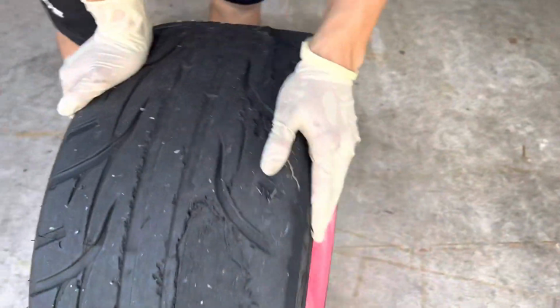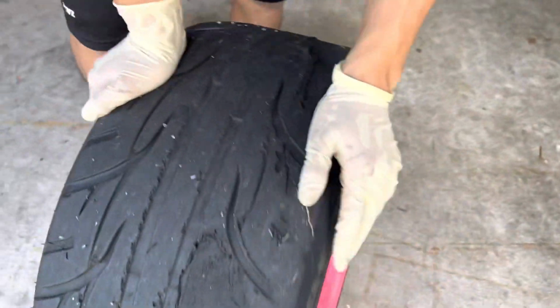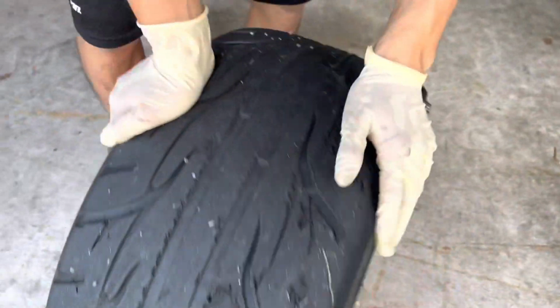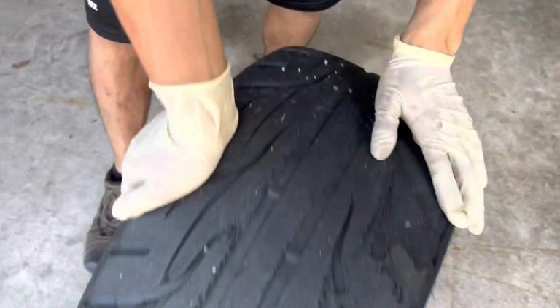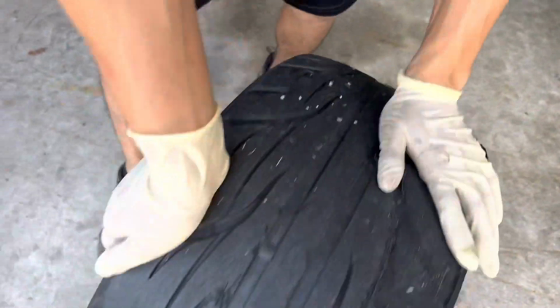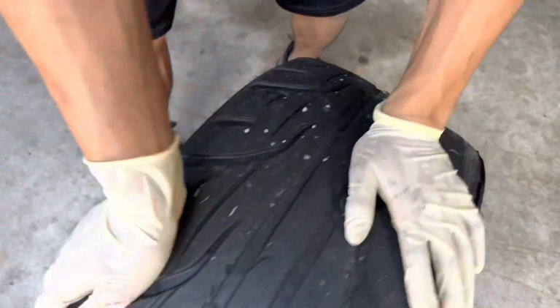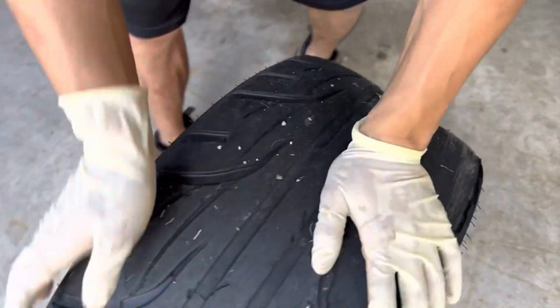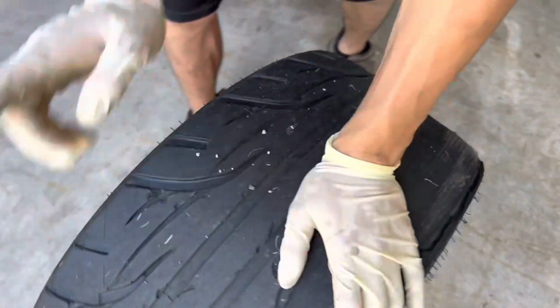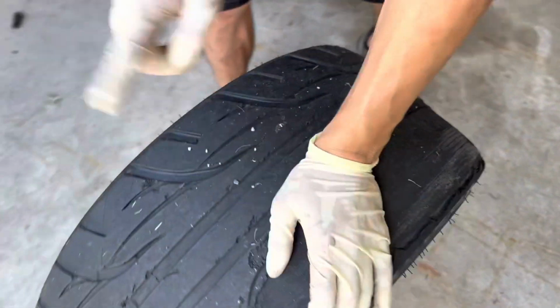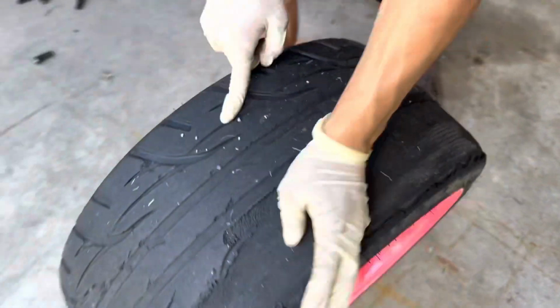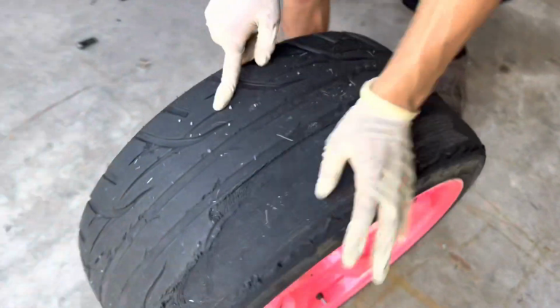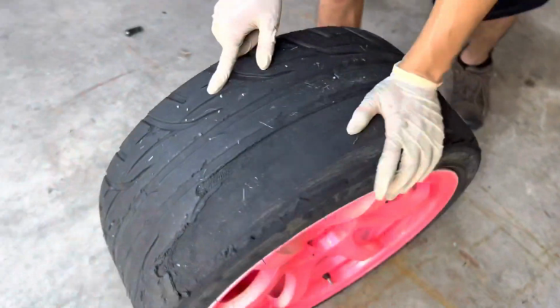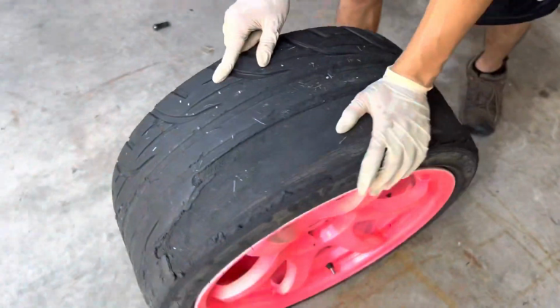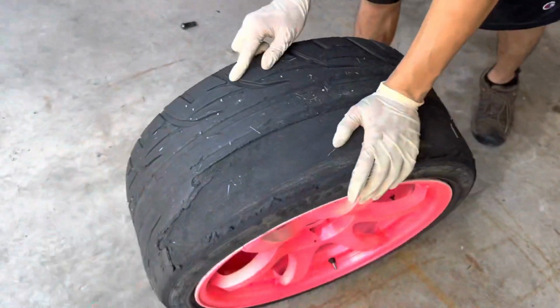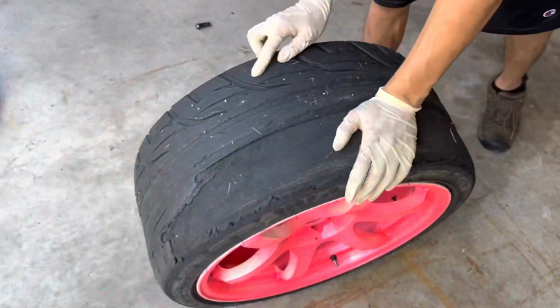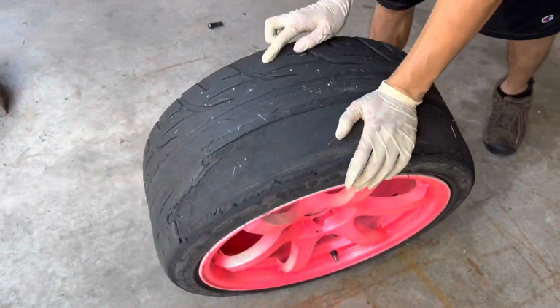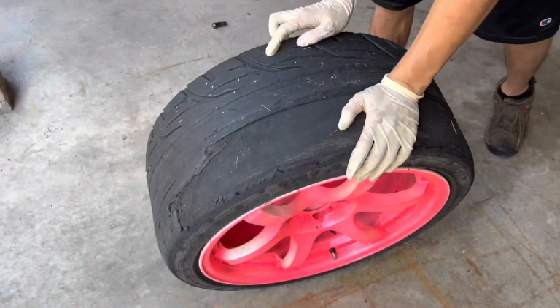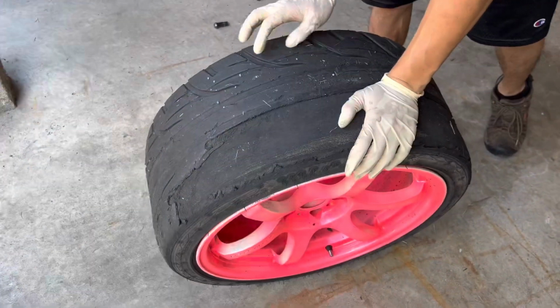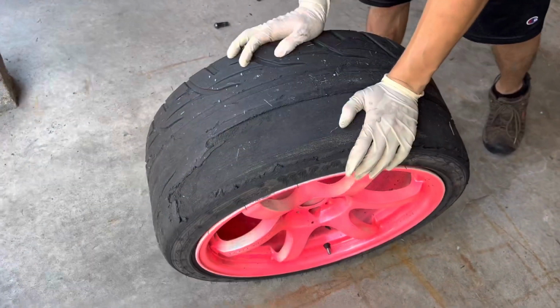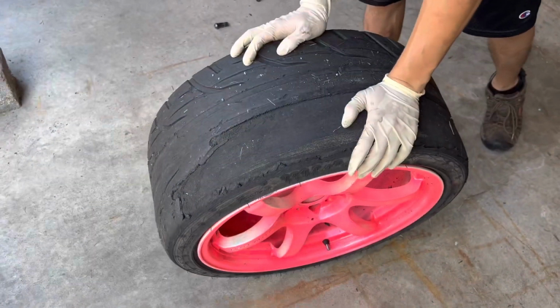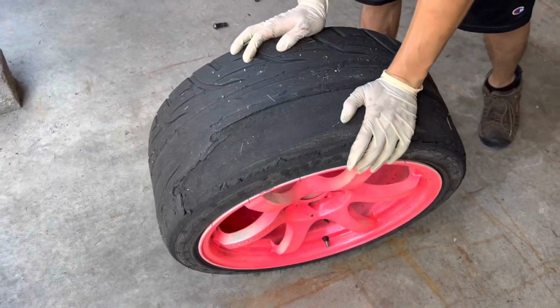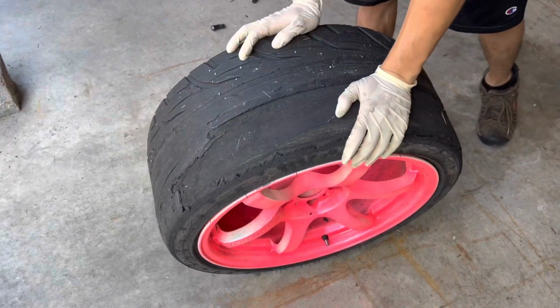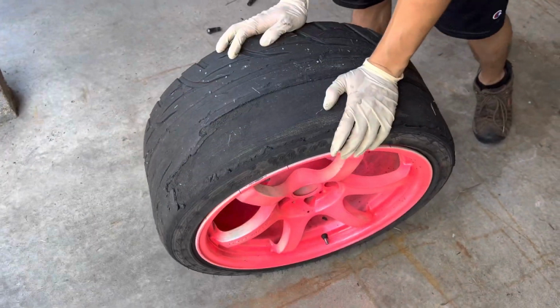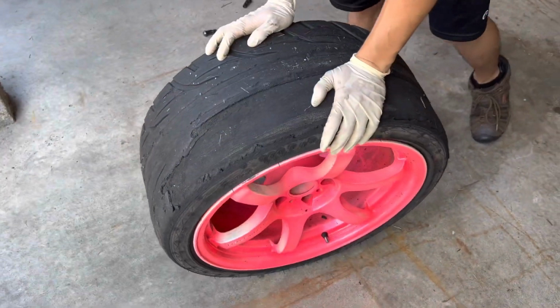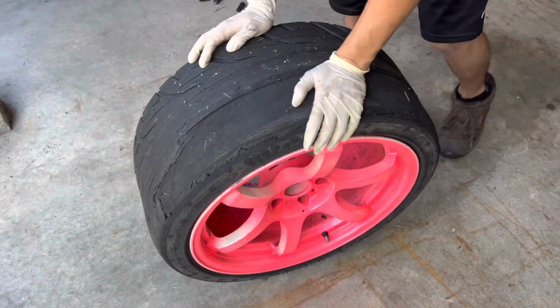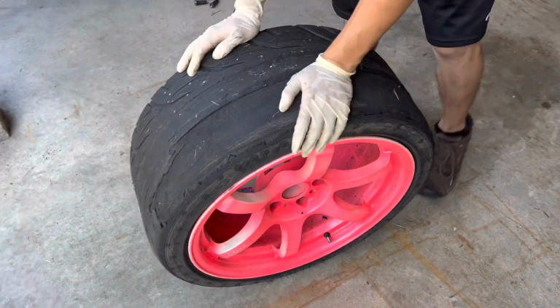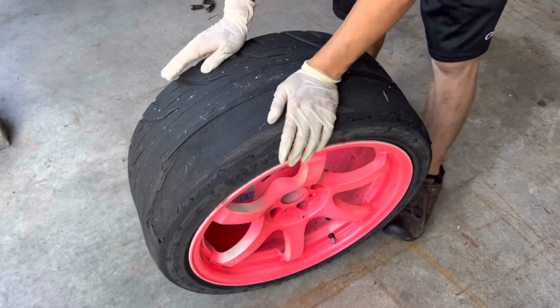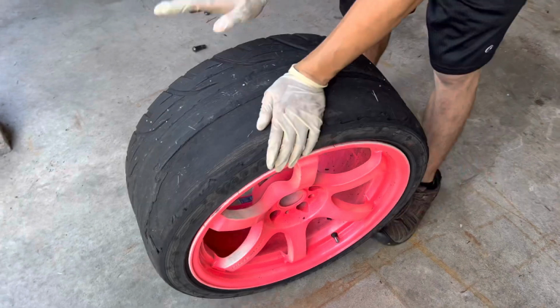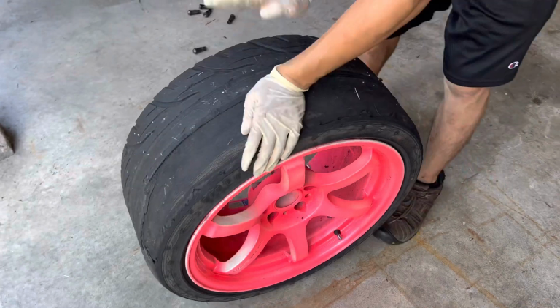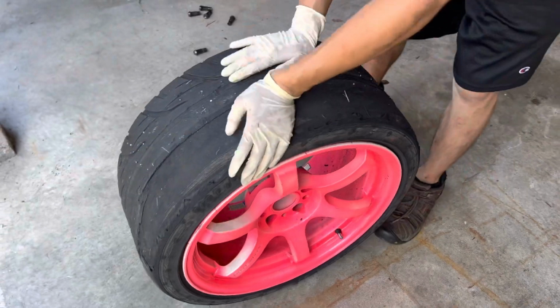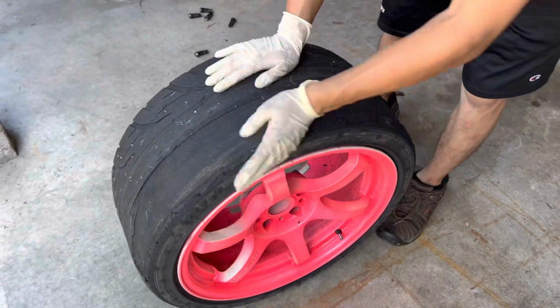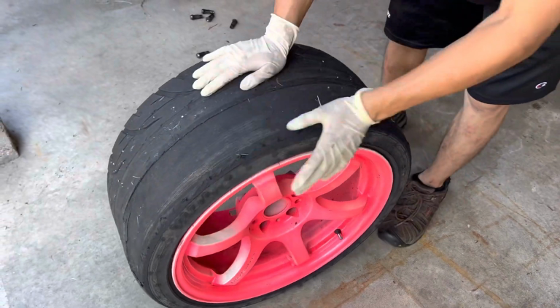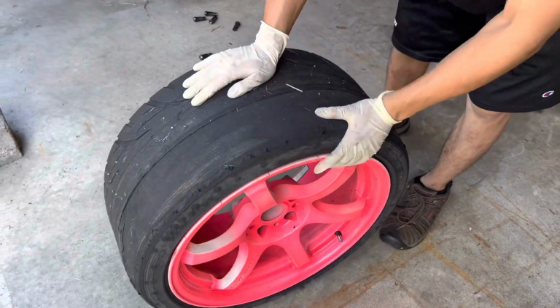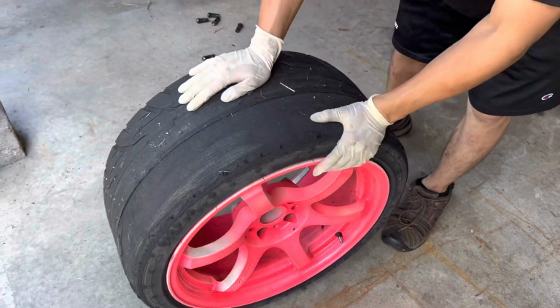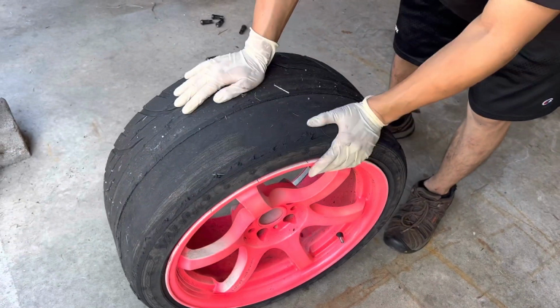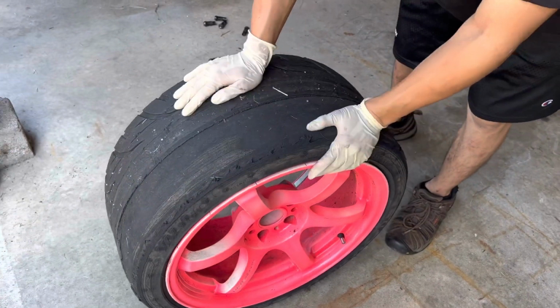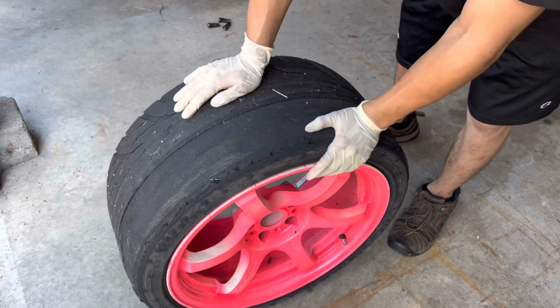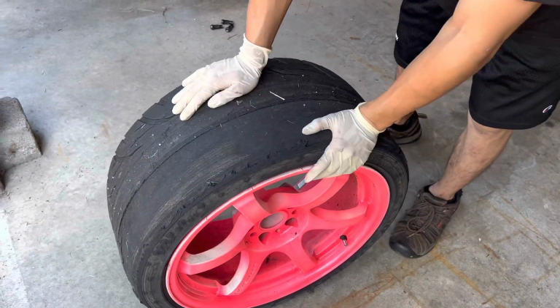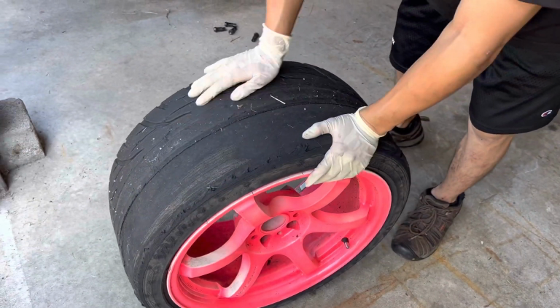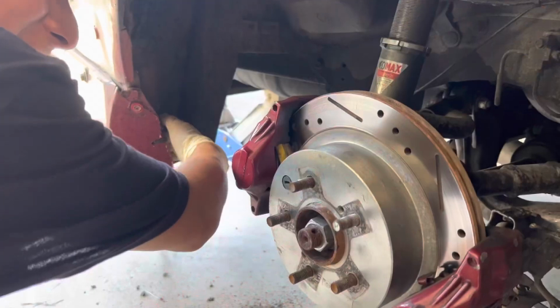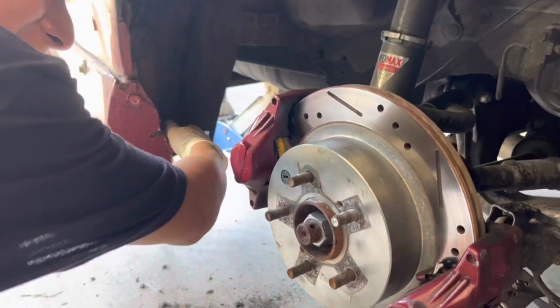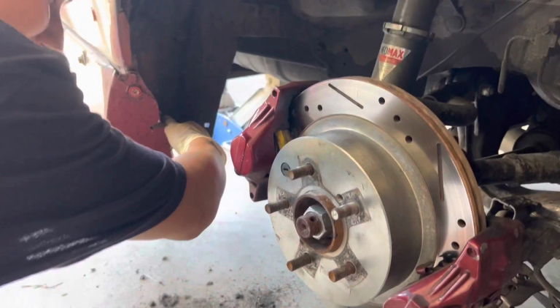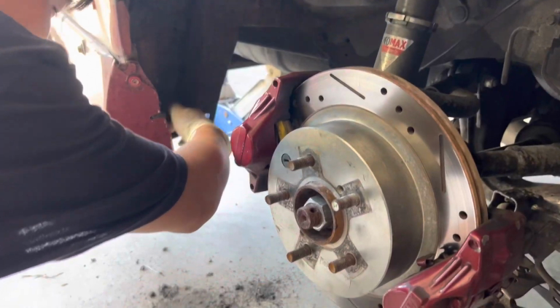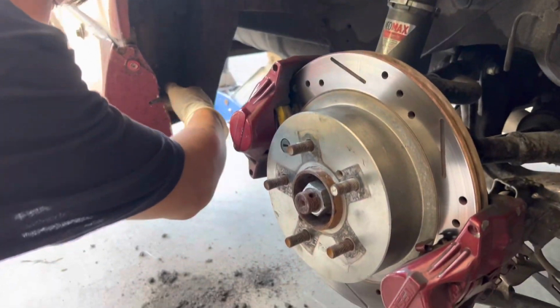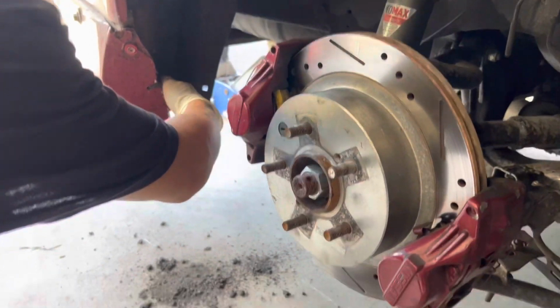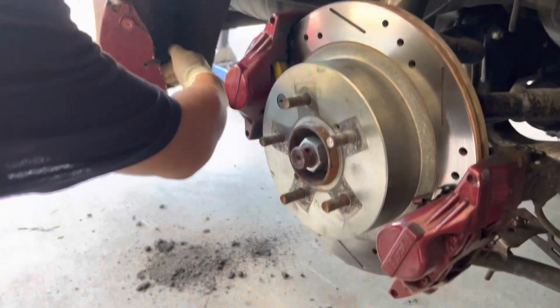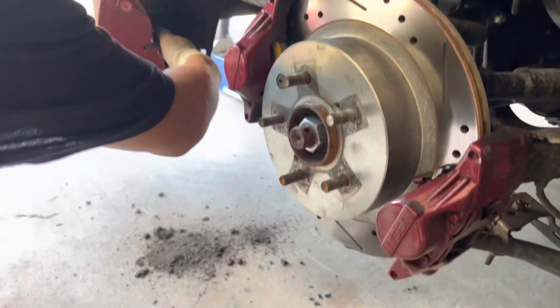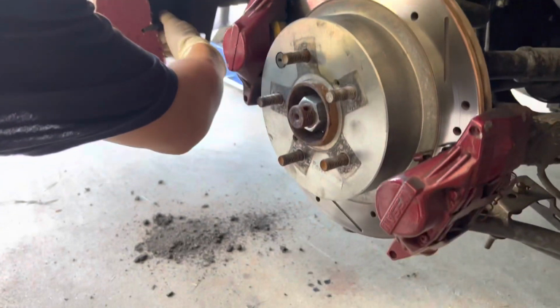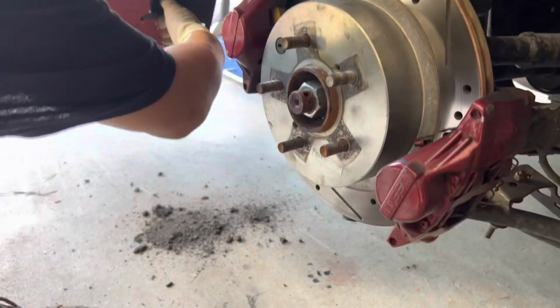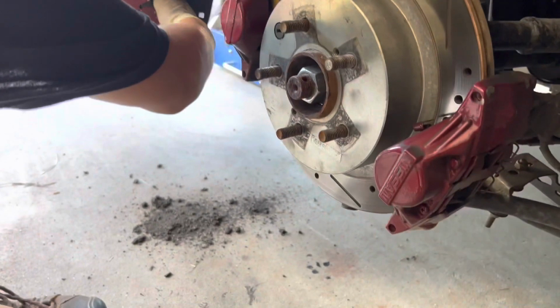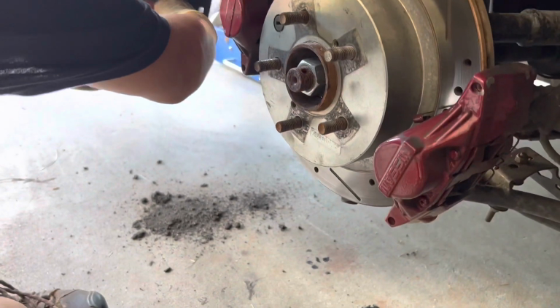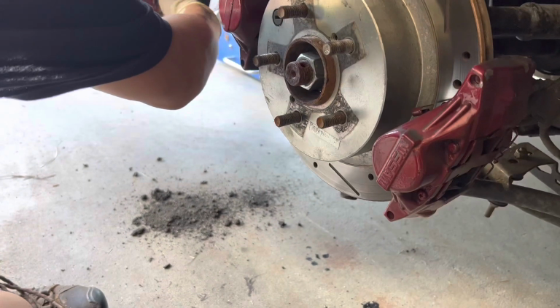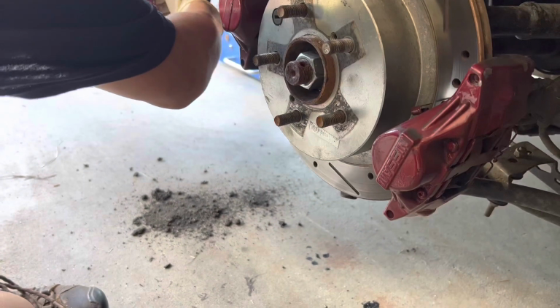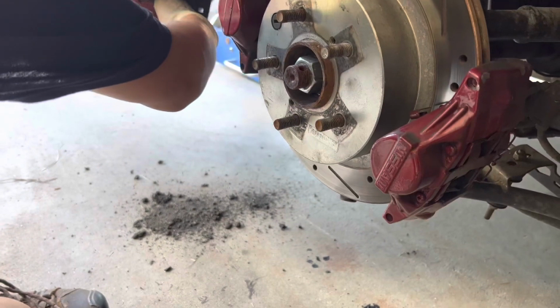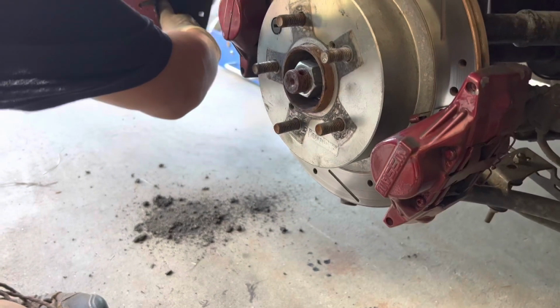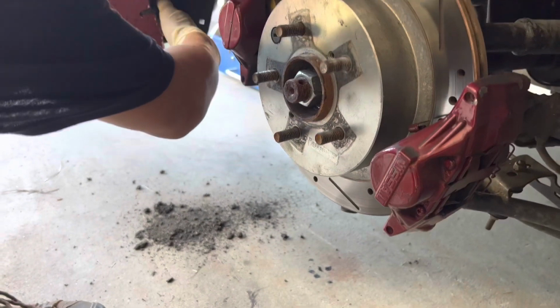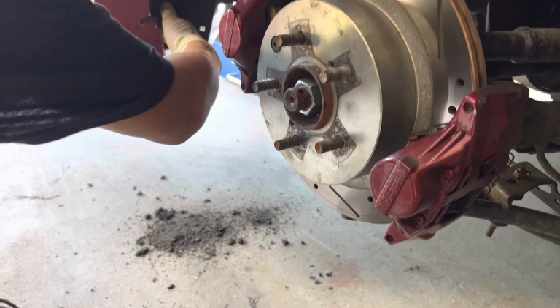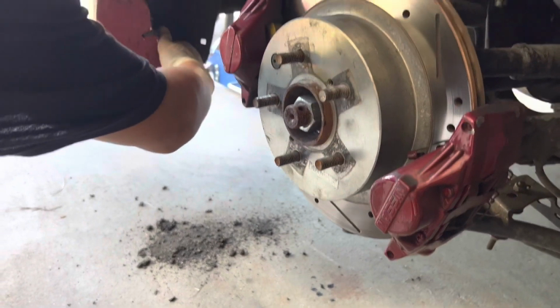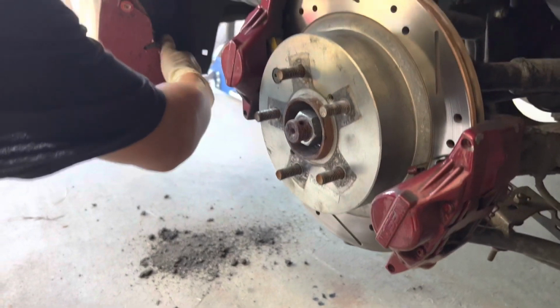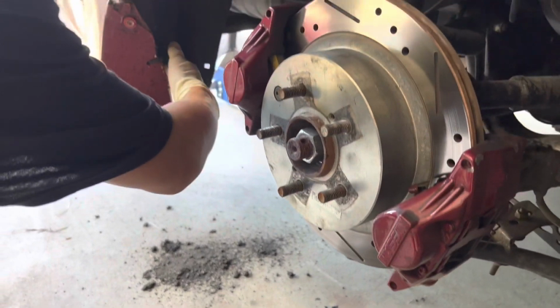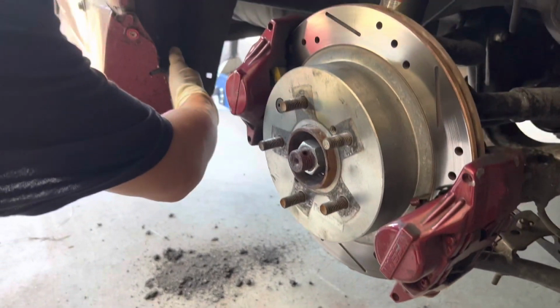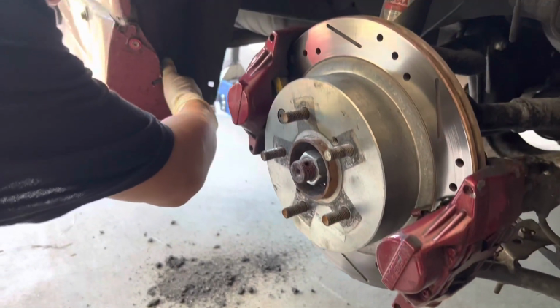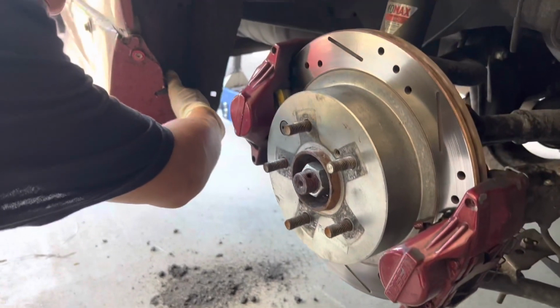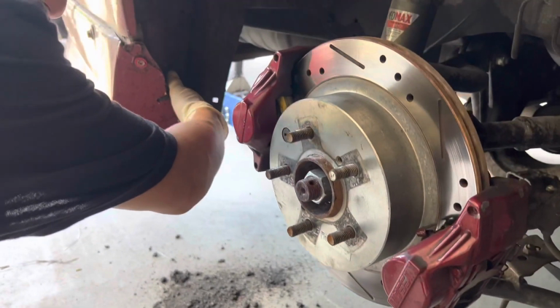It never happened to me like this before, first time. Just gotta clean out all the tire smoke.